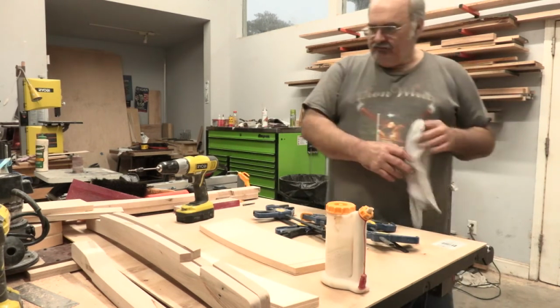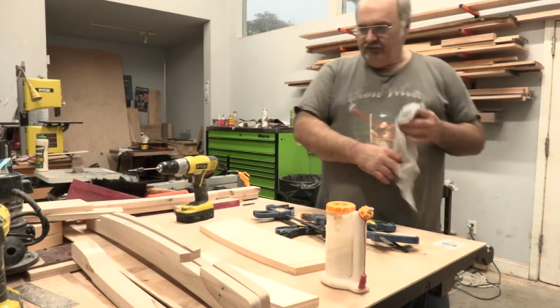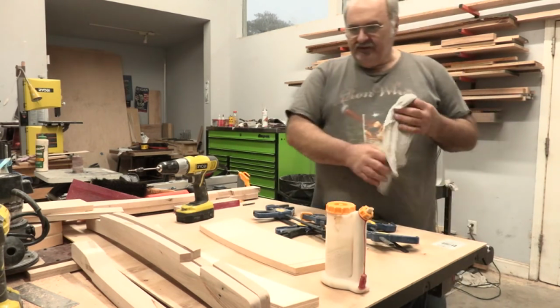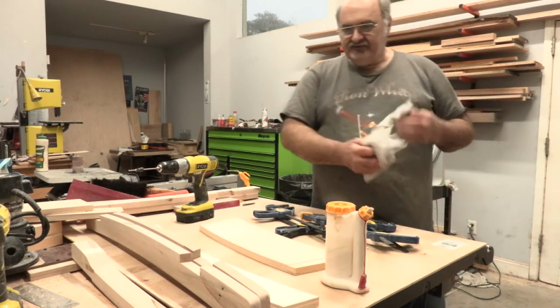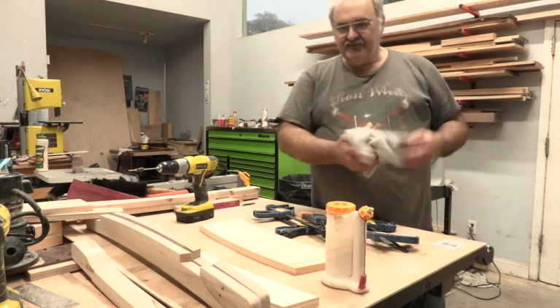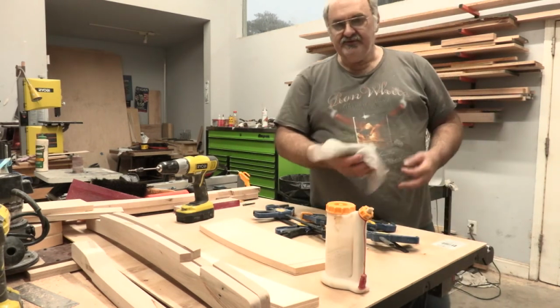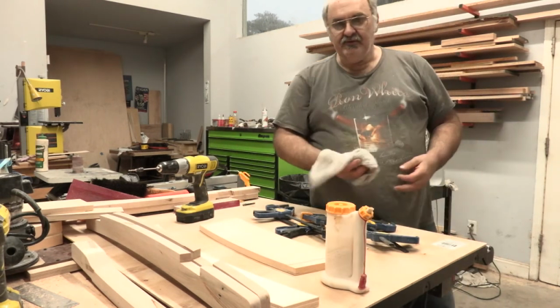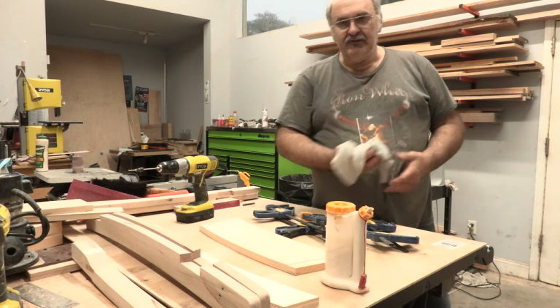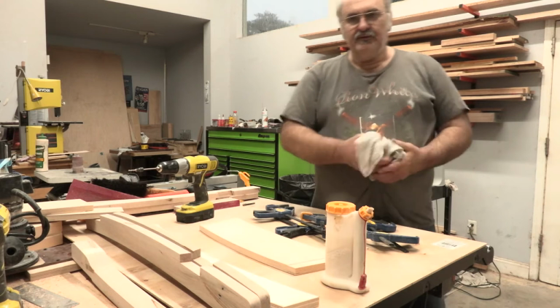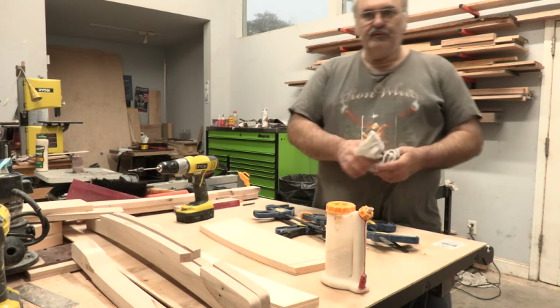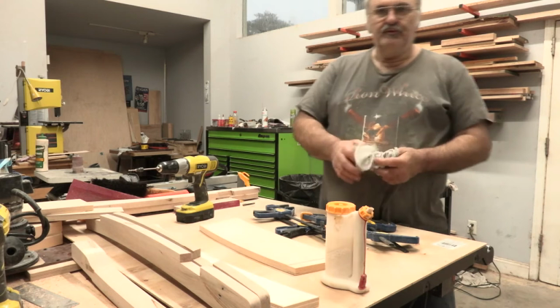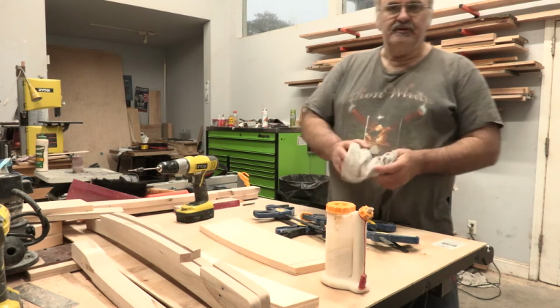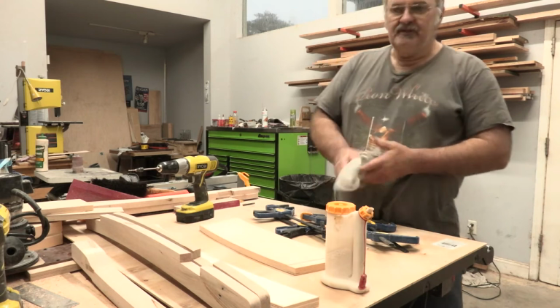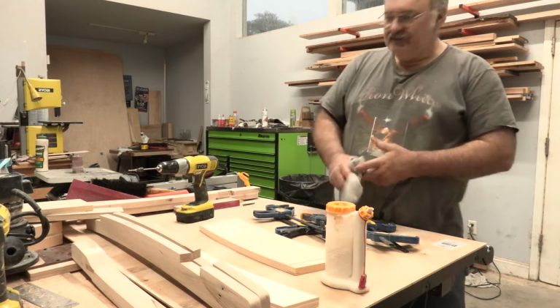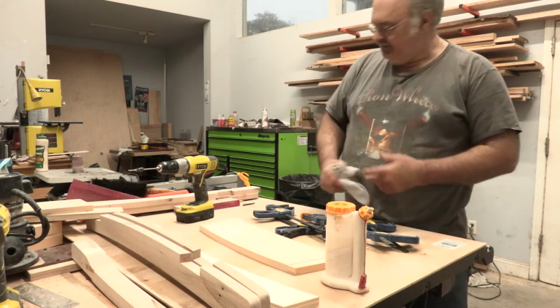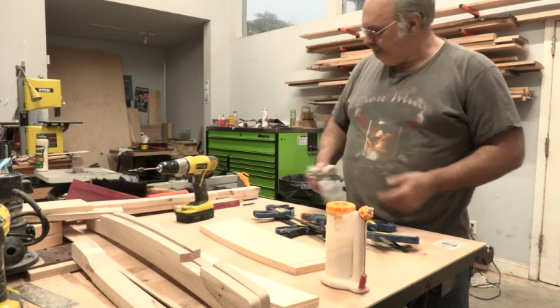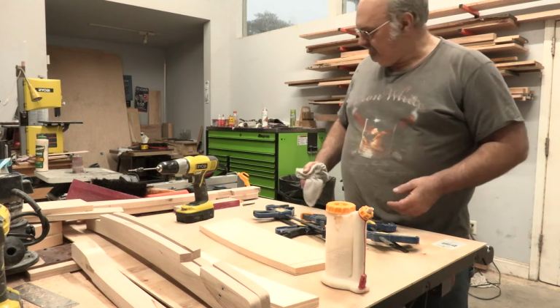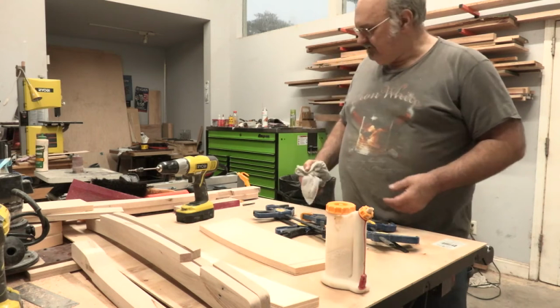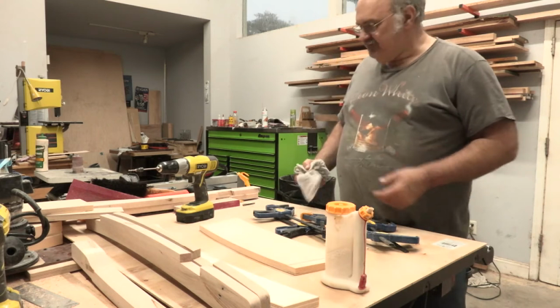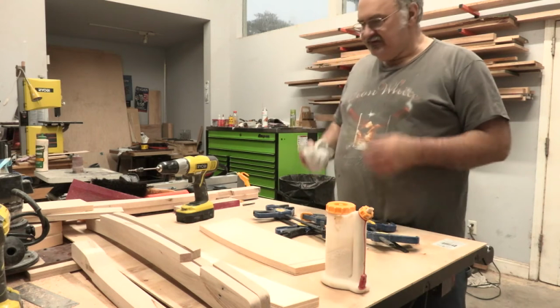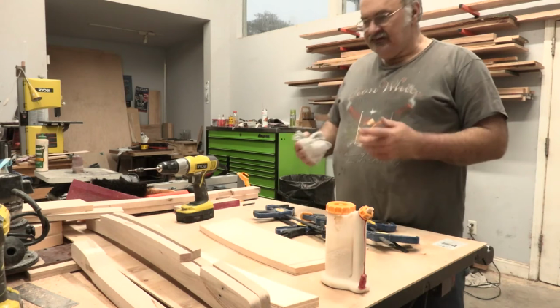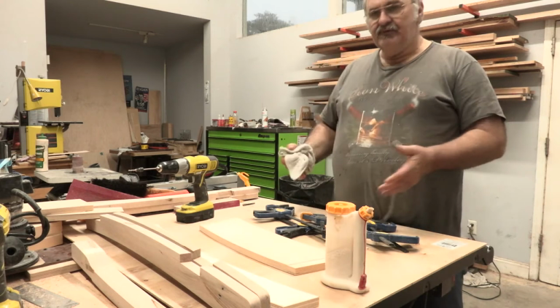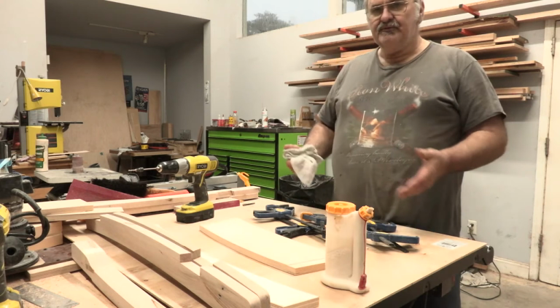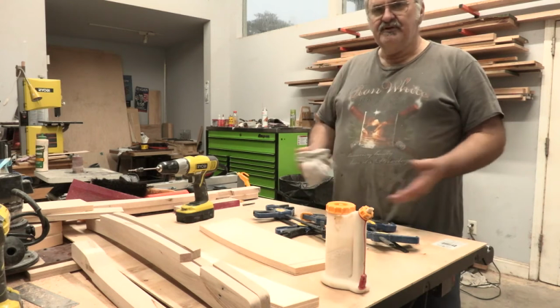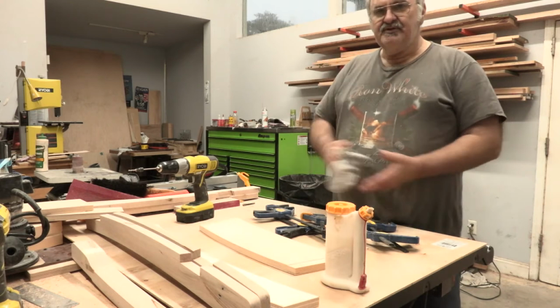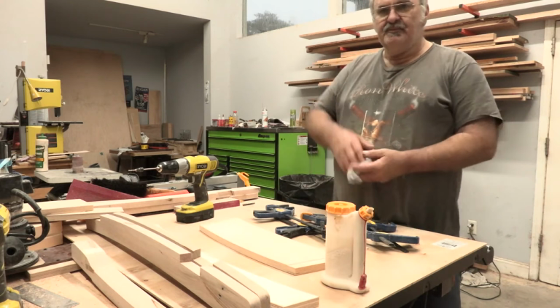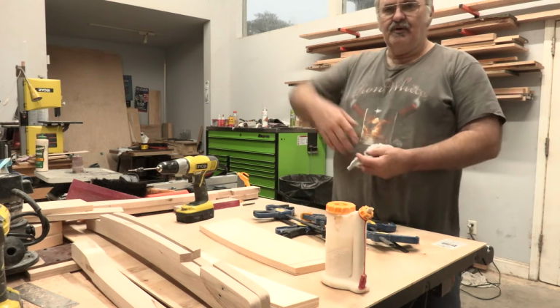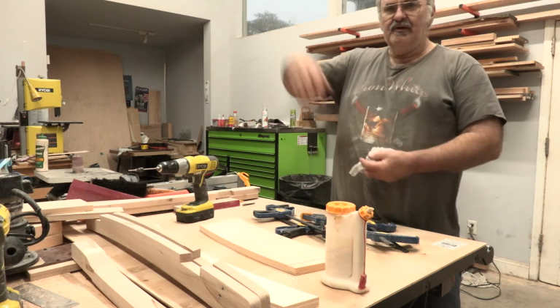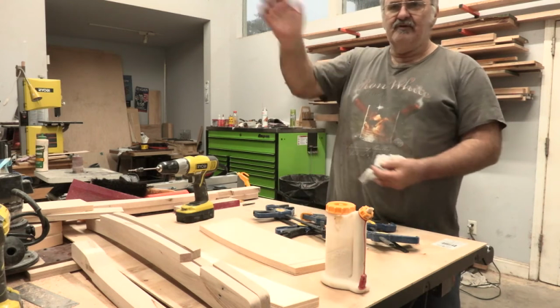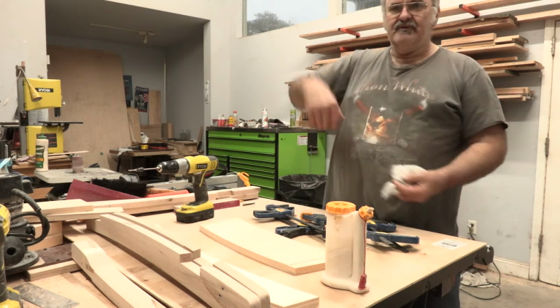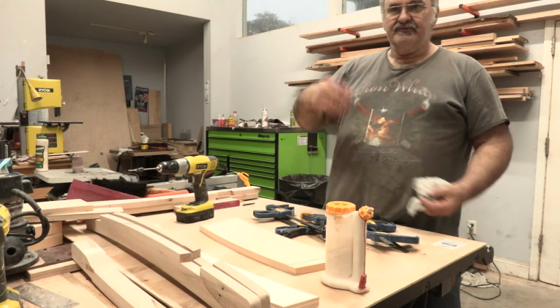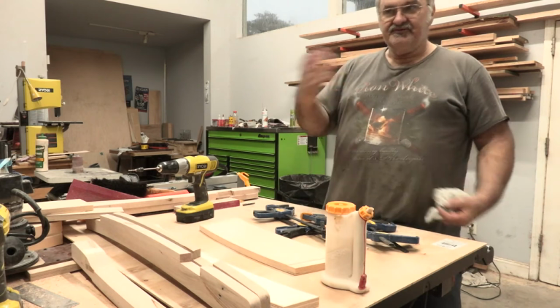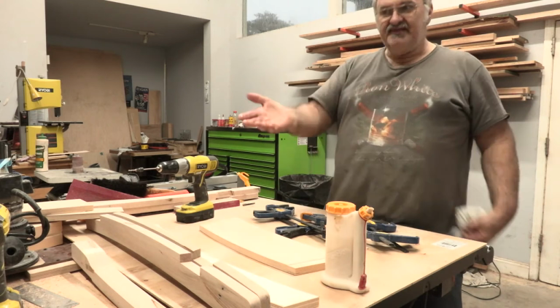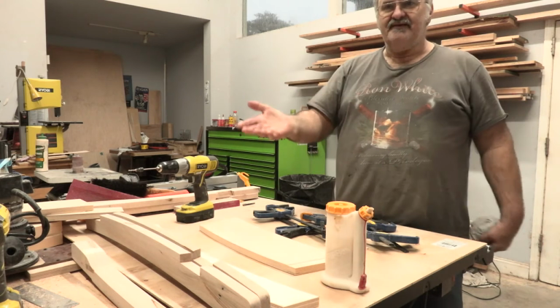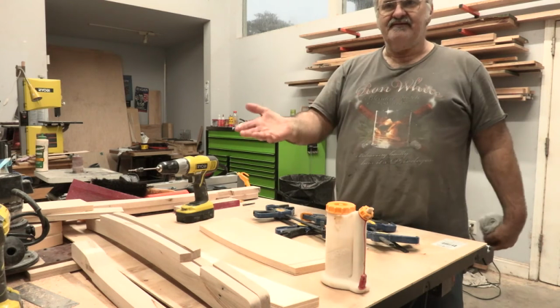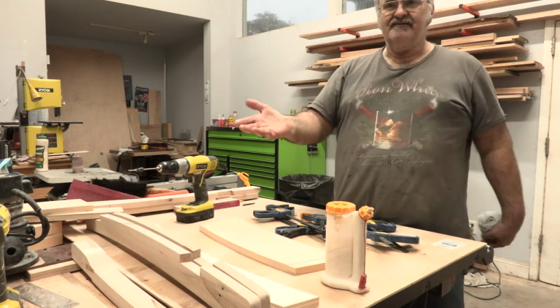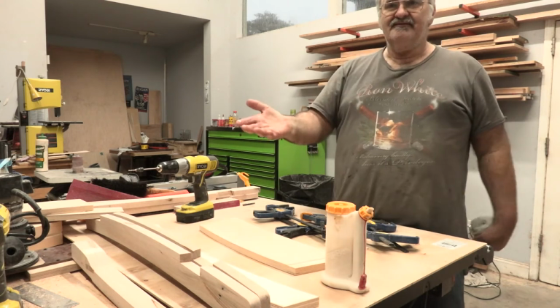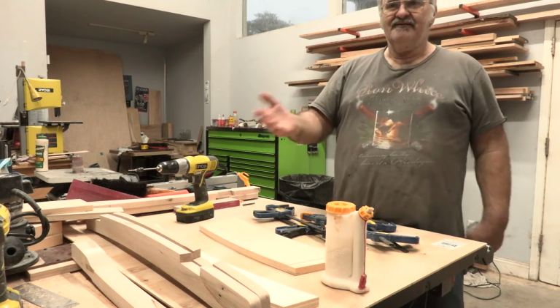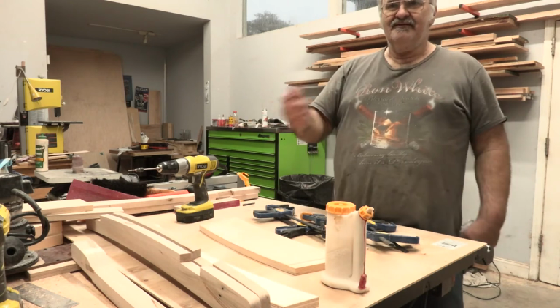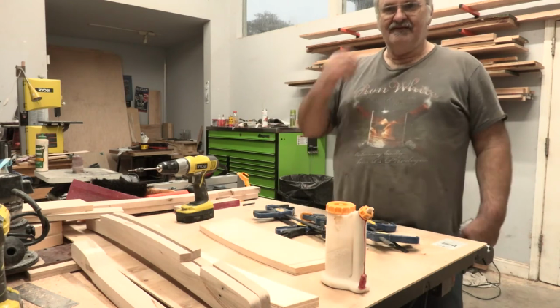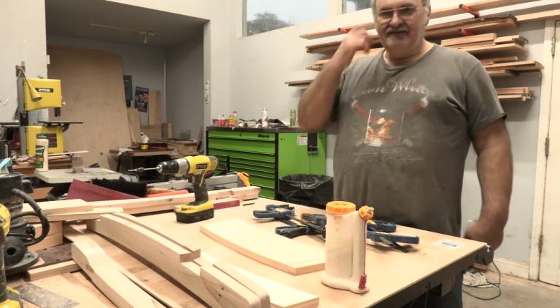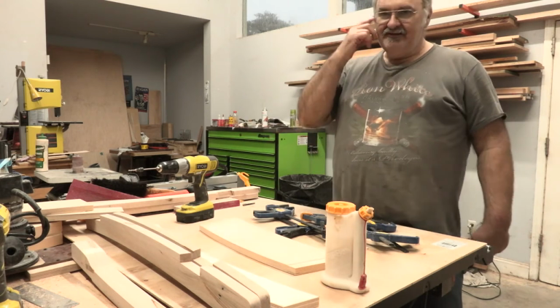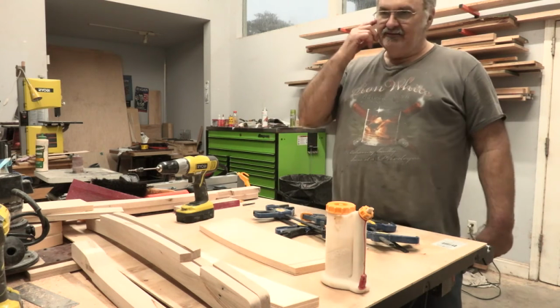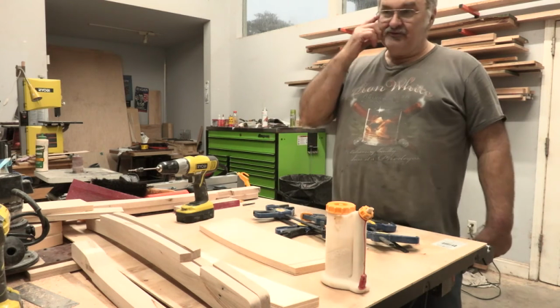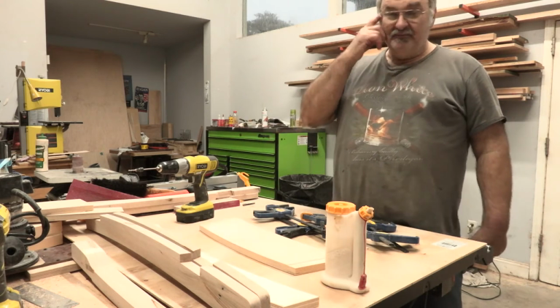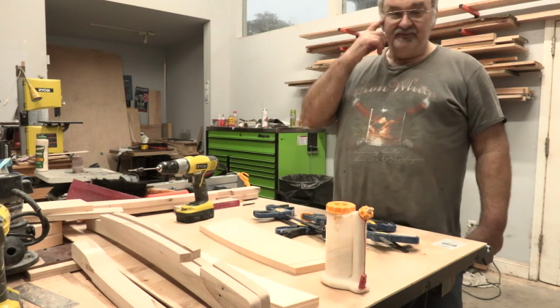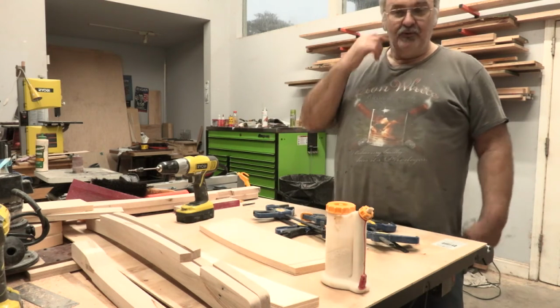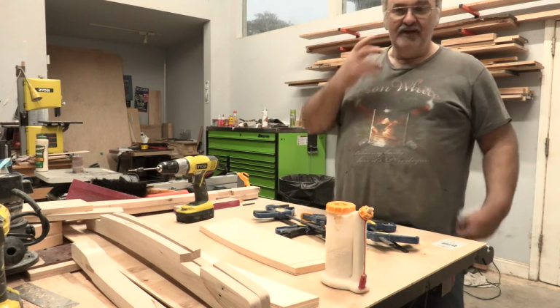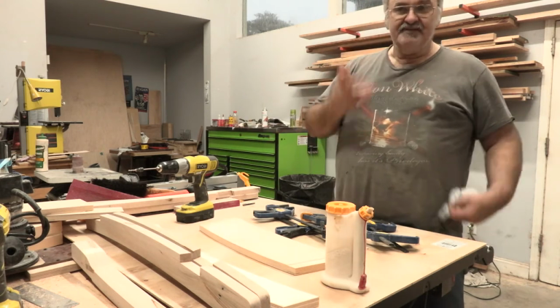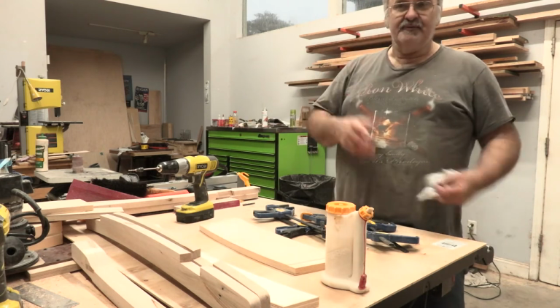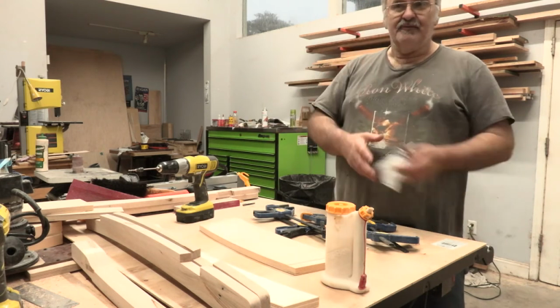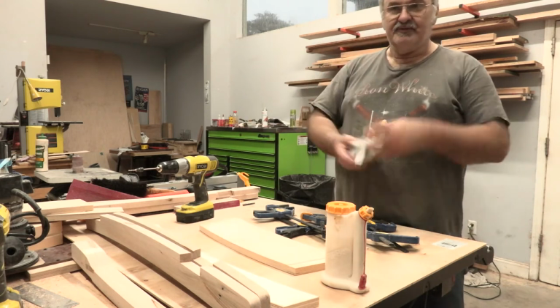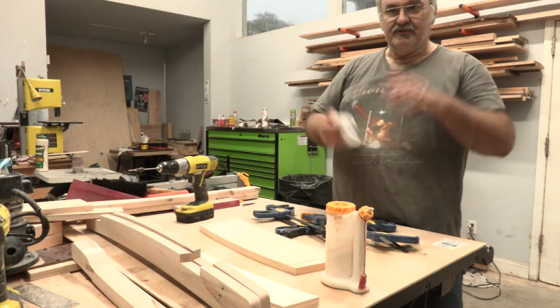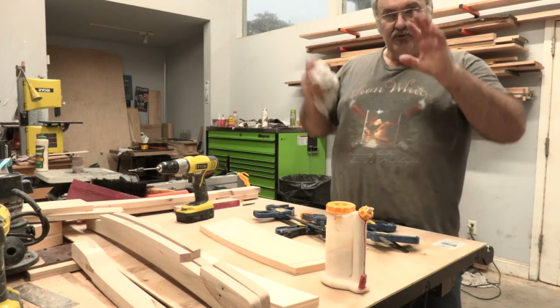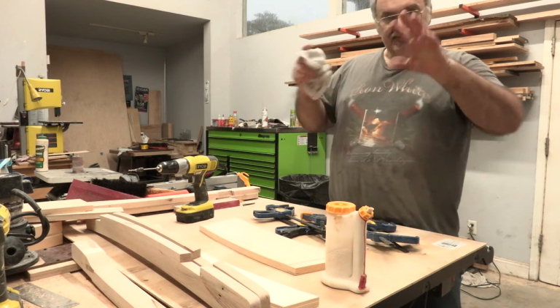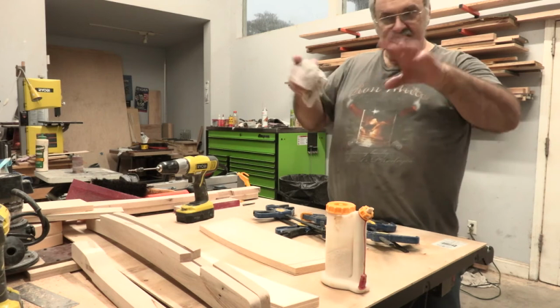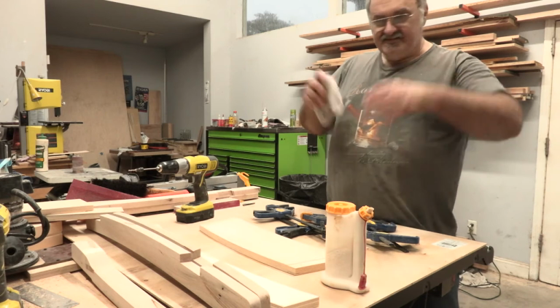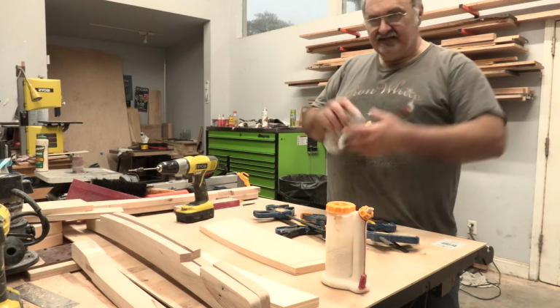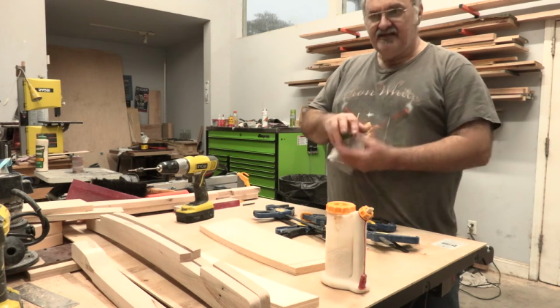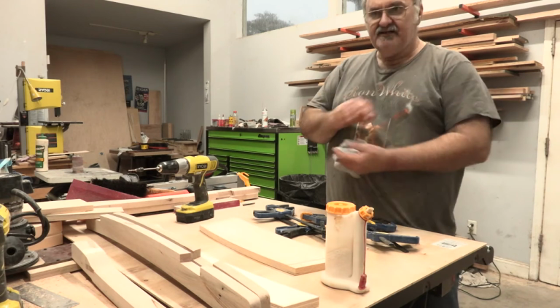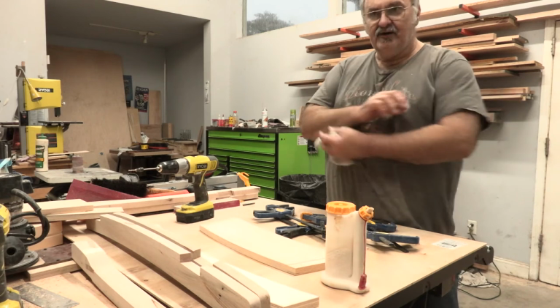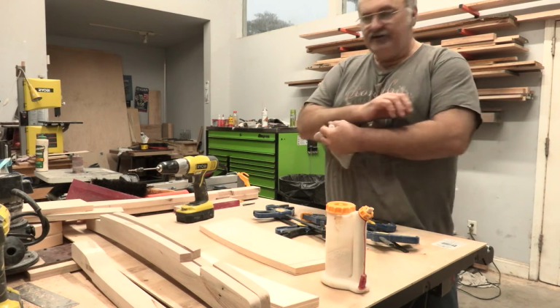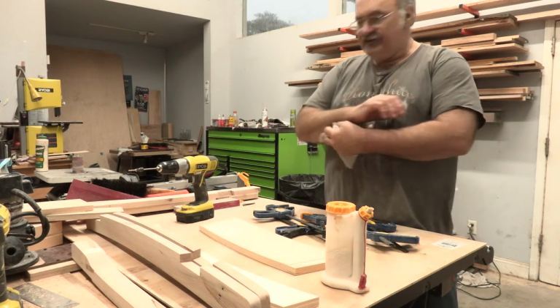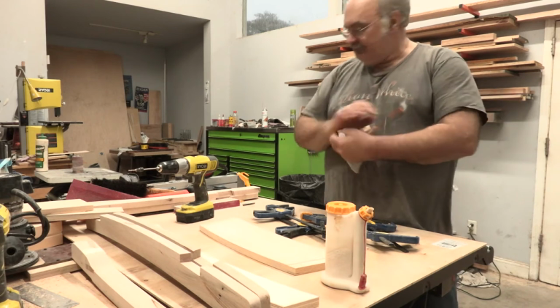You want to make sure there's no glue on the wood, because if there's glue on the wood and you put oil over it, you'll see it. It'll show up as a white spot where the oil didn't sink in and darken it.